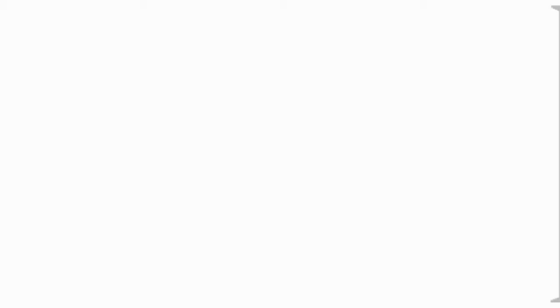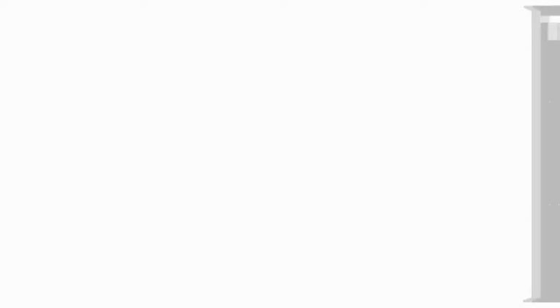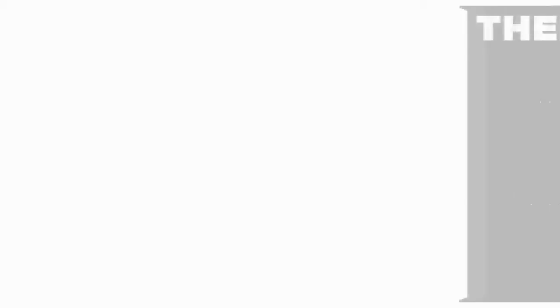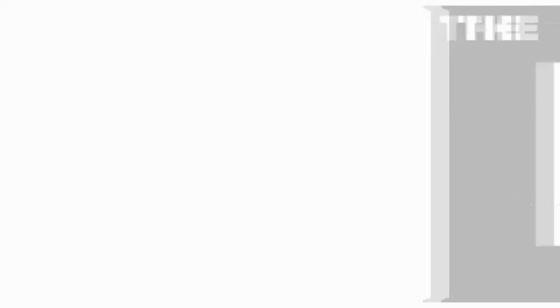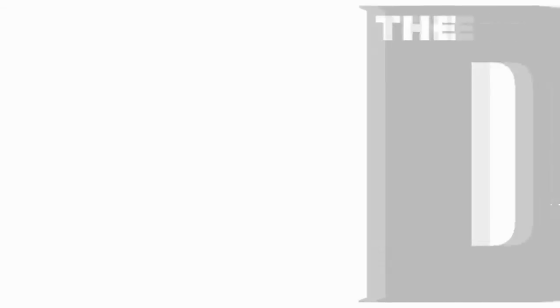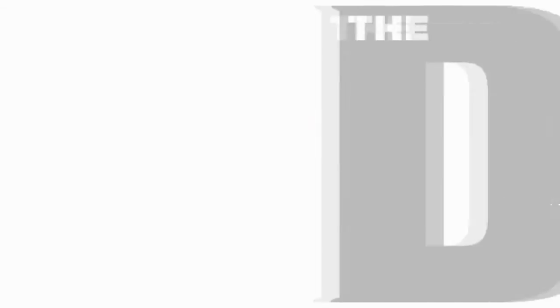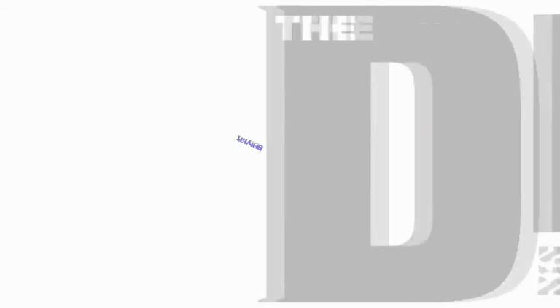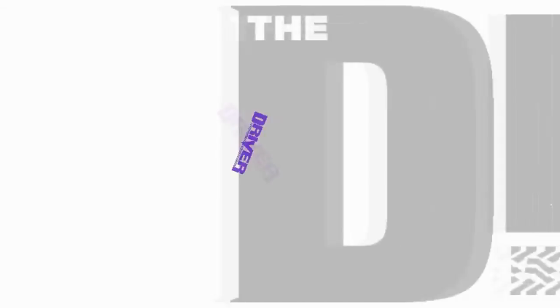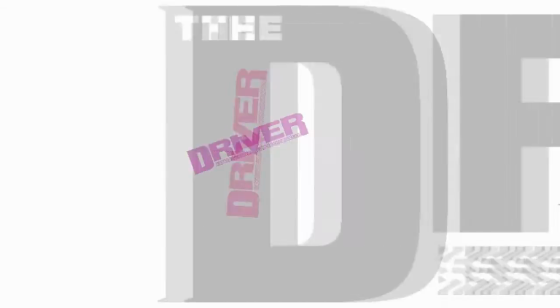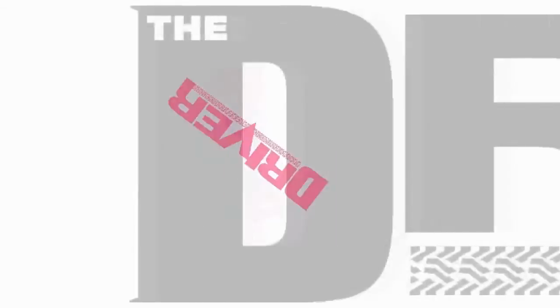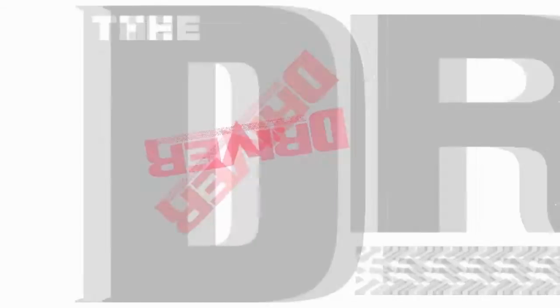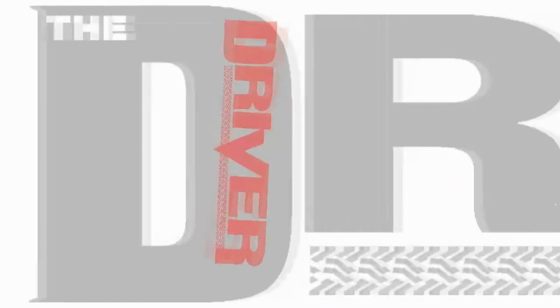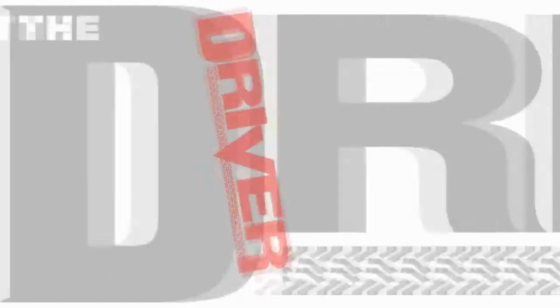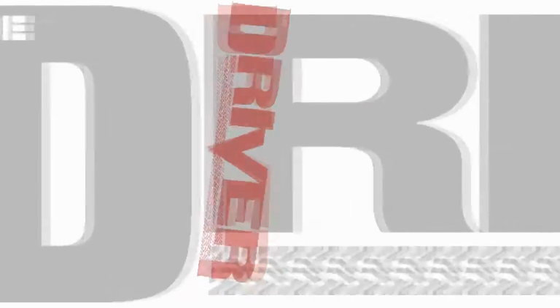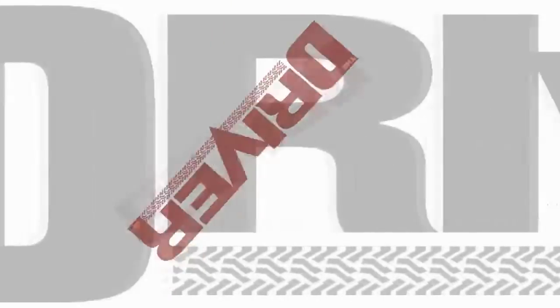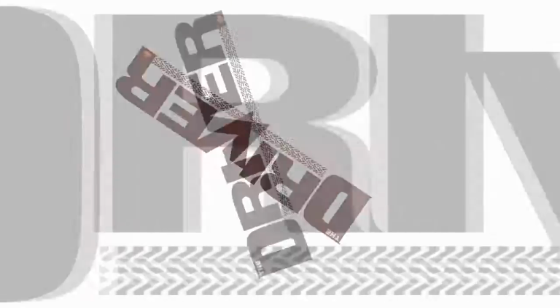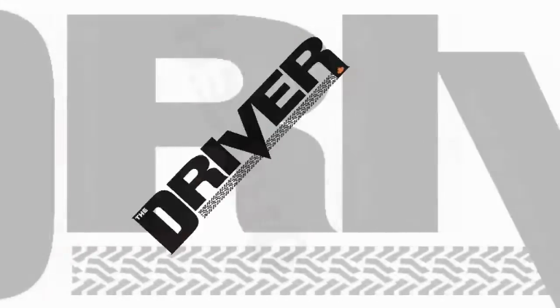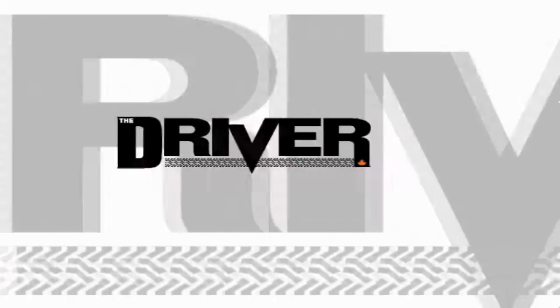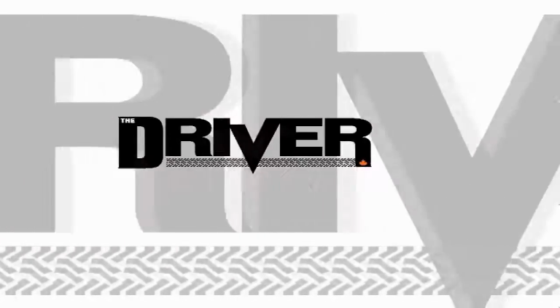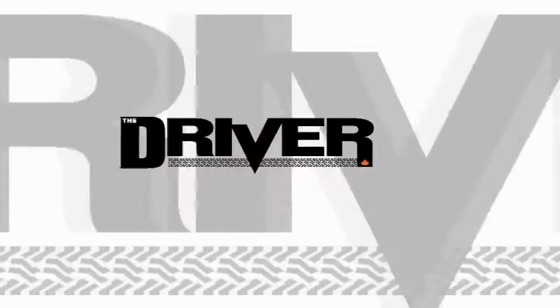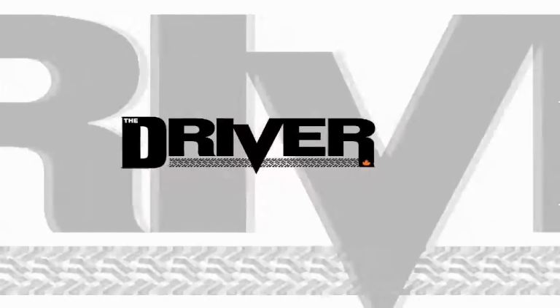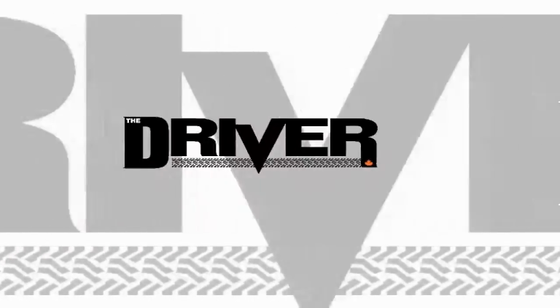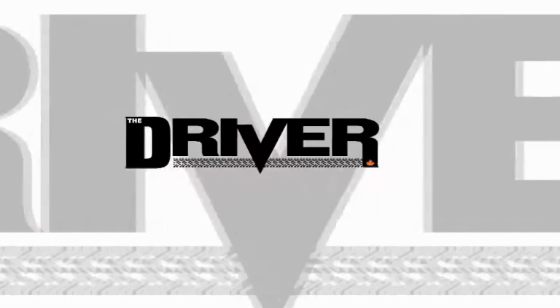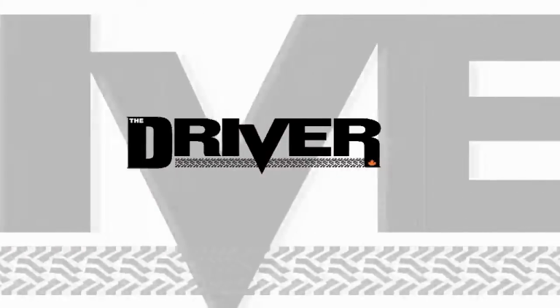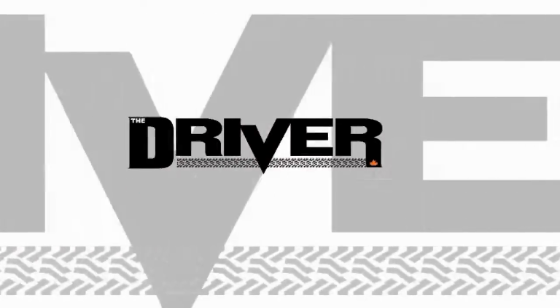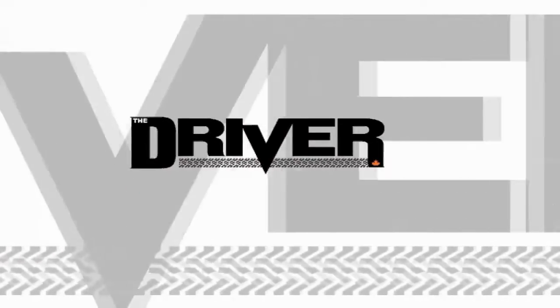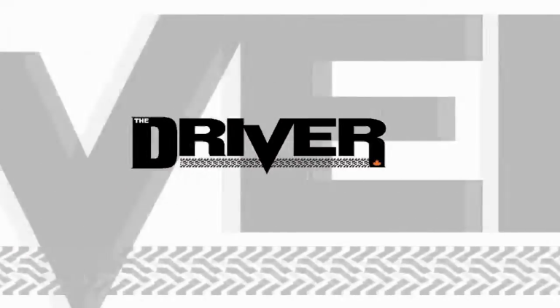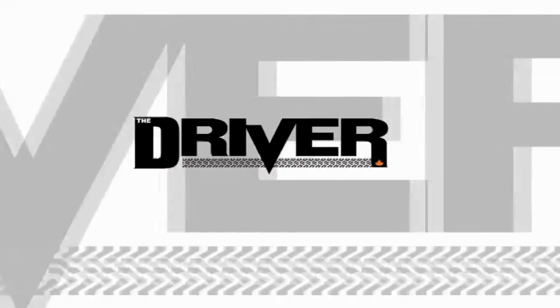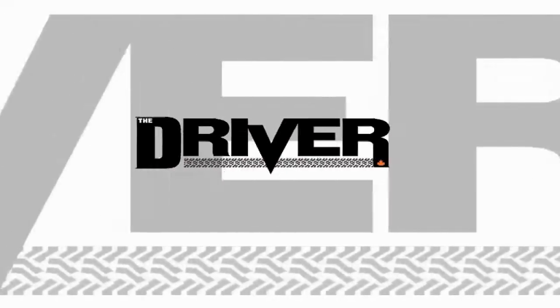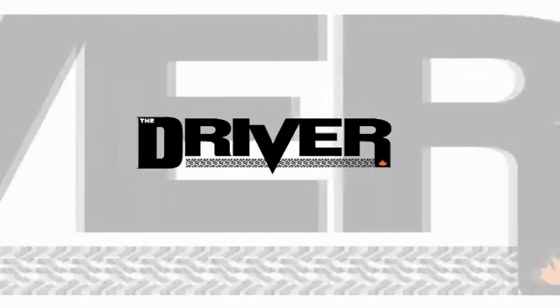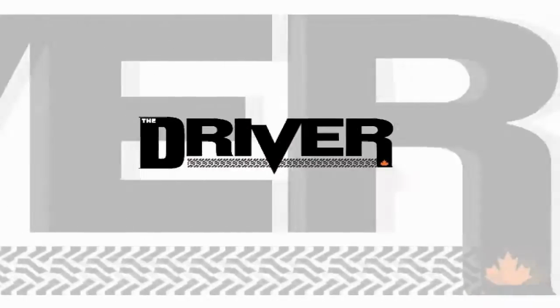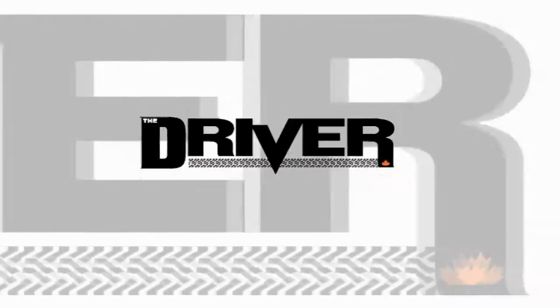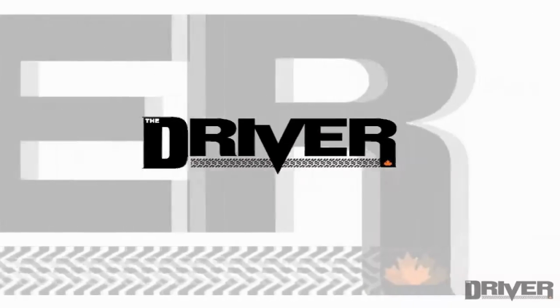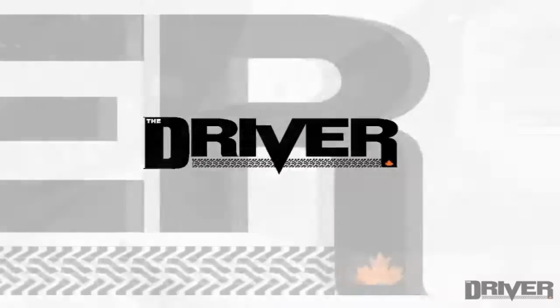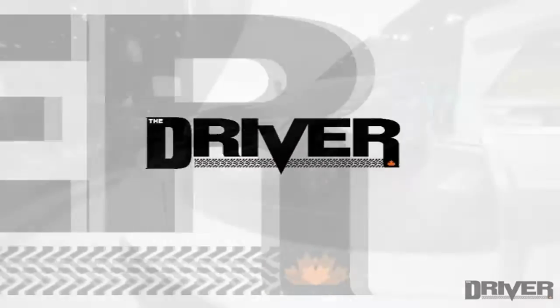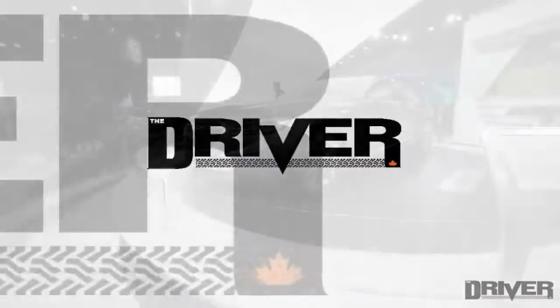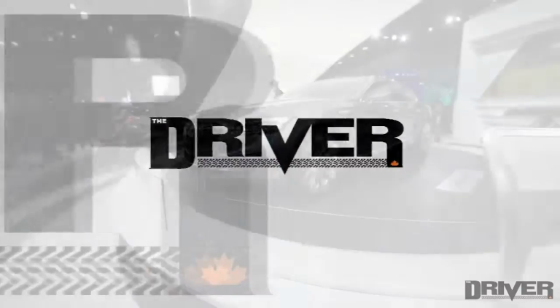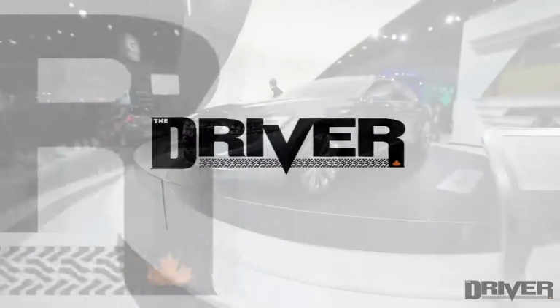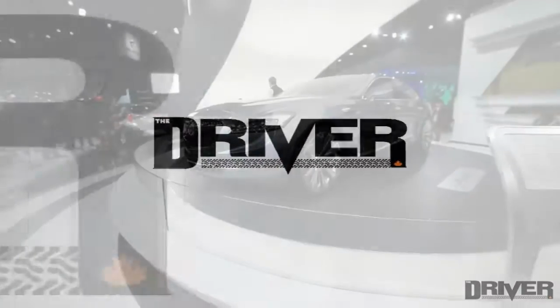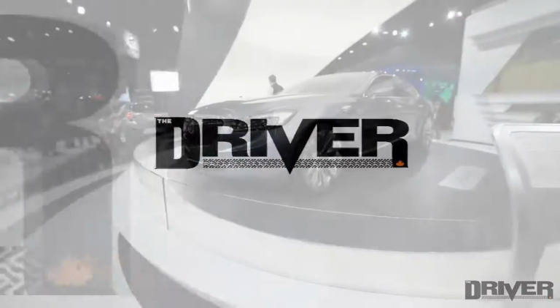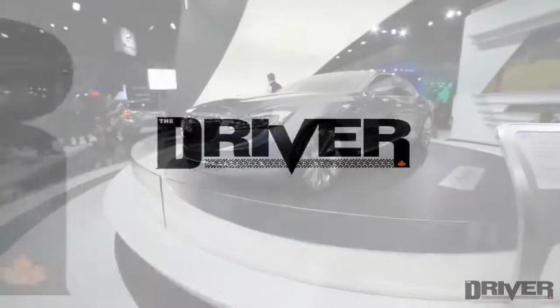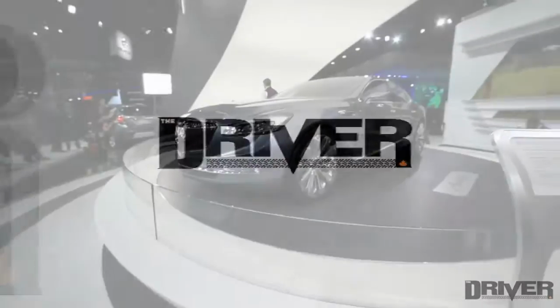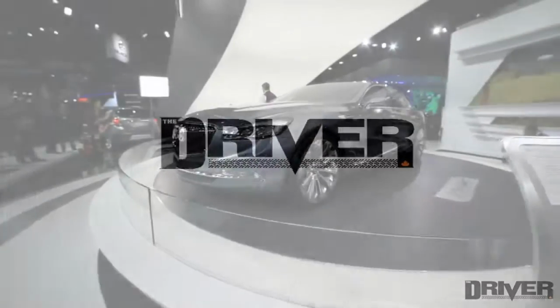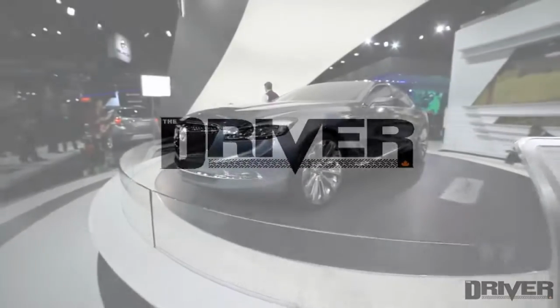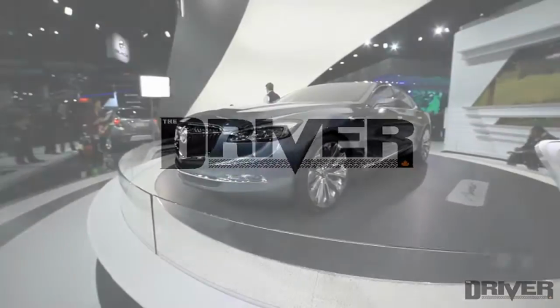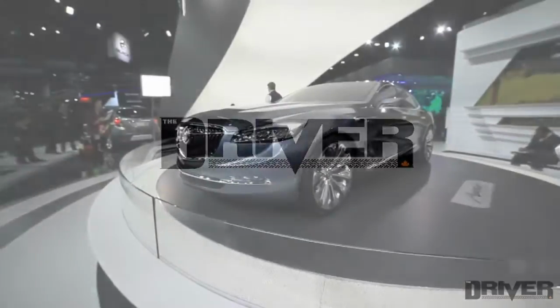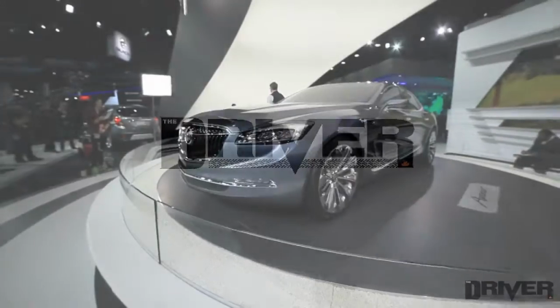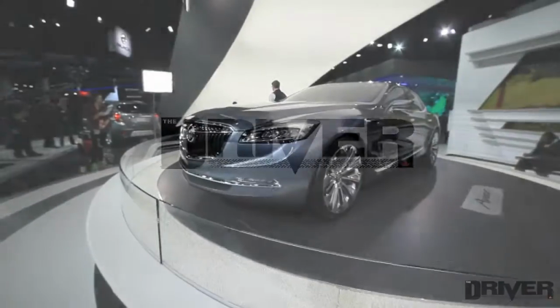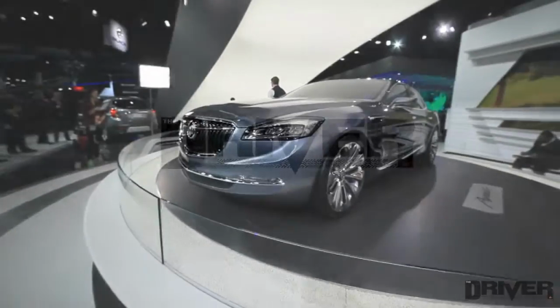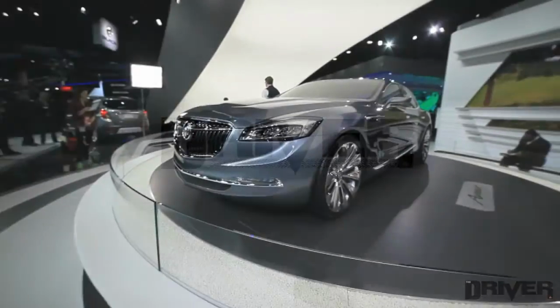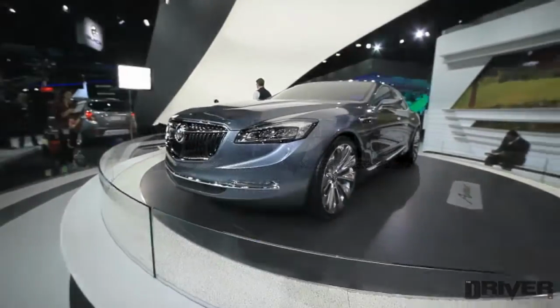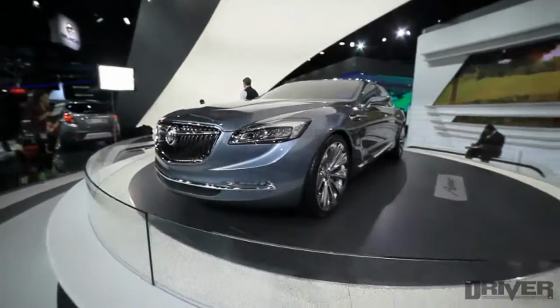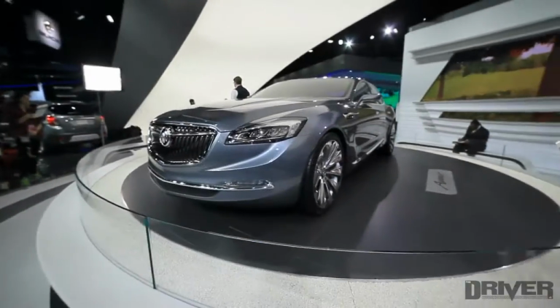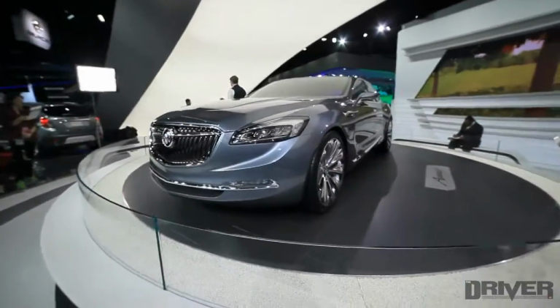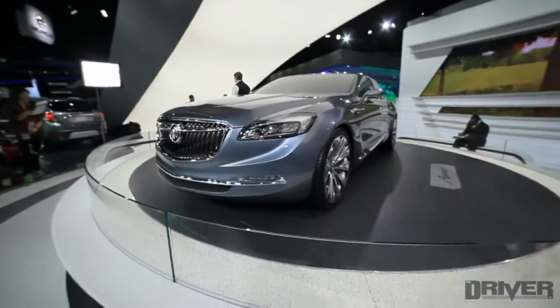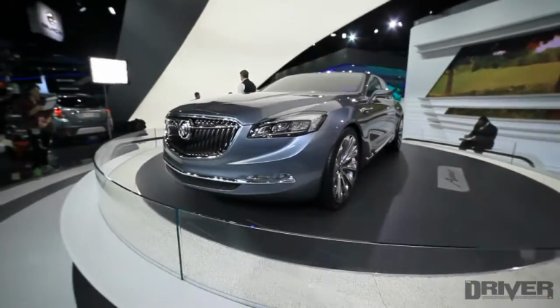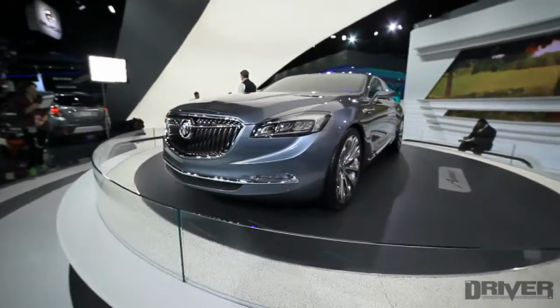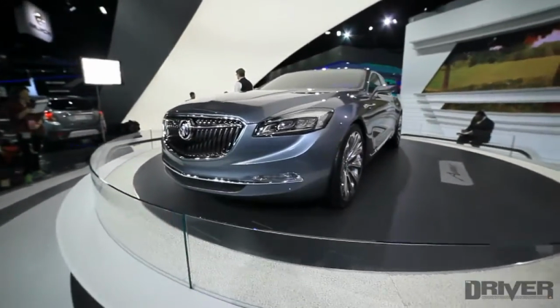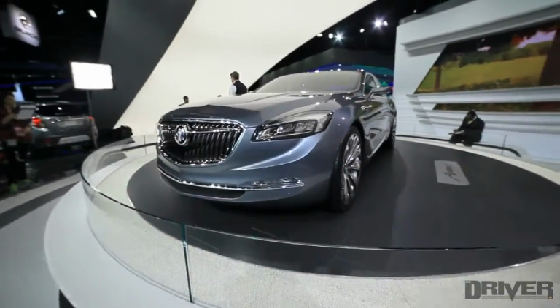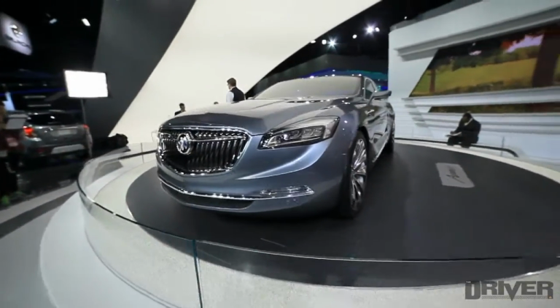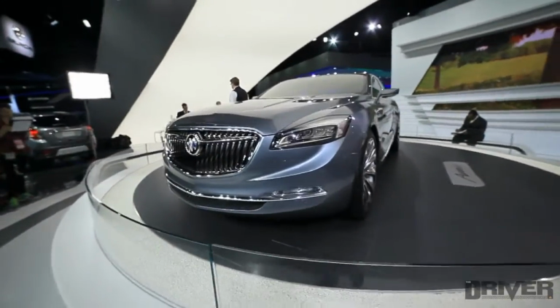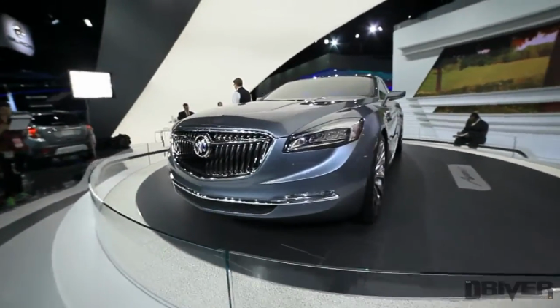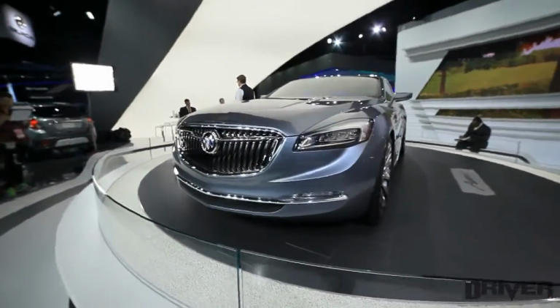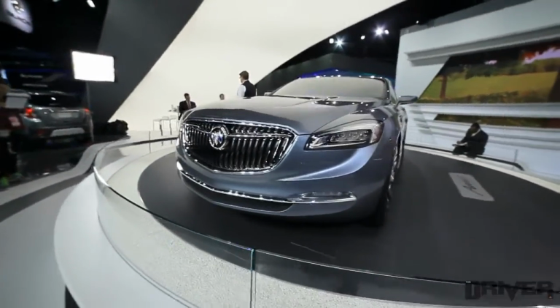The Driver, your source for the latest car news and reviews. This is the Buick Avenir Concept.